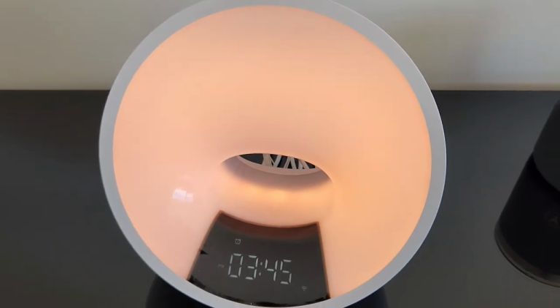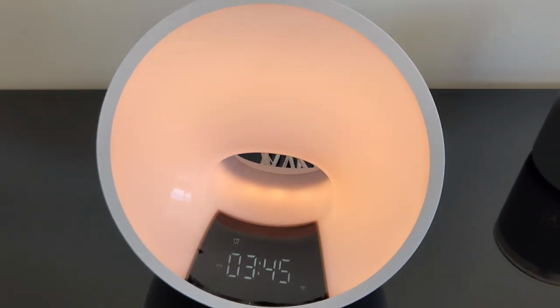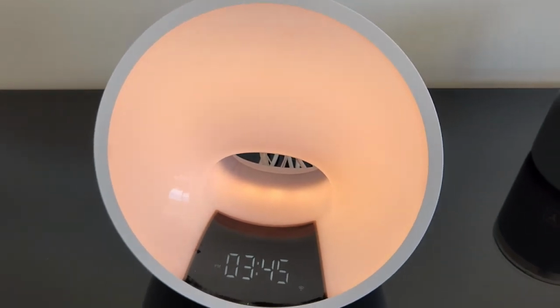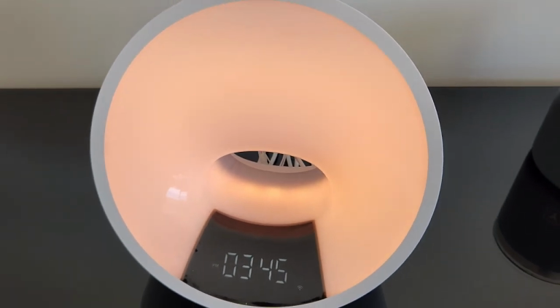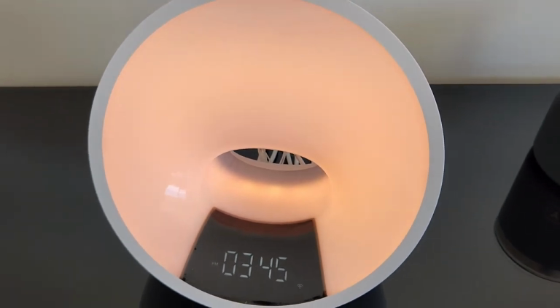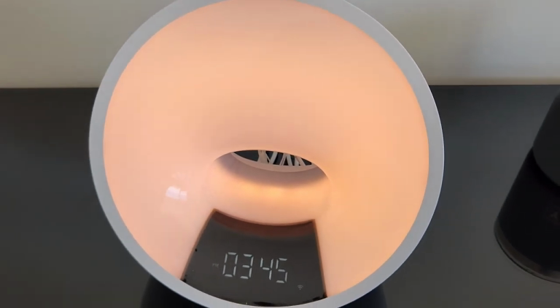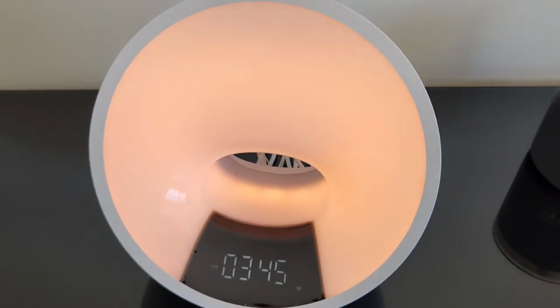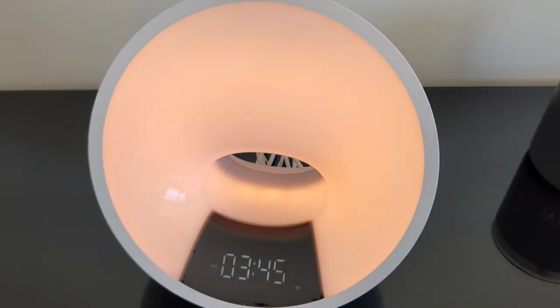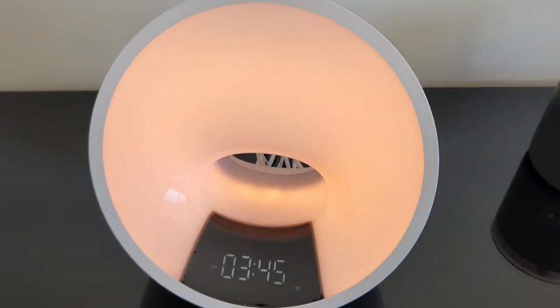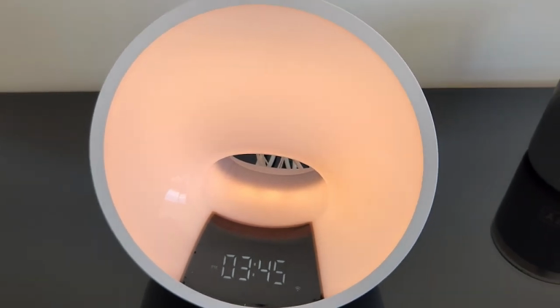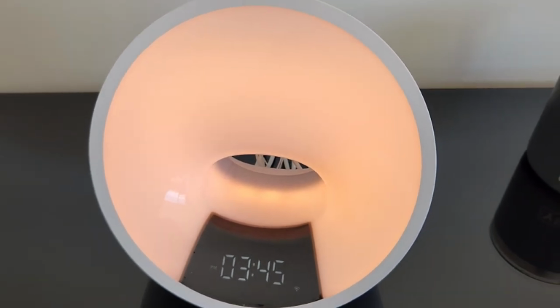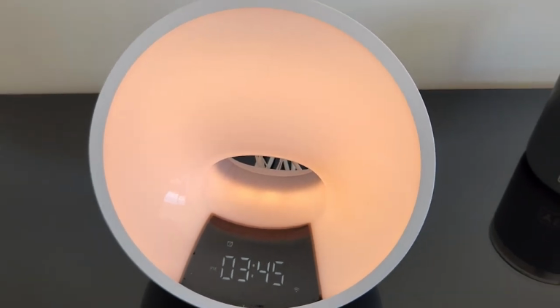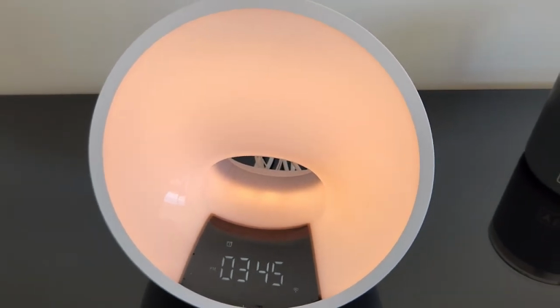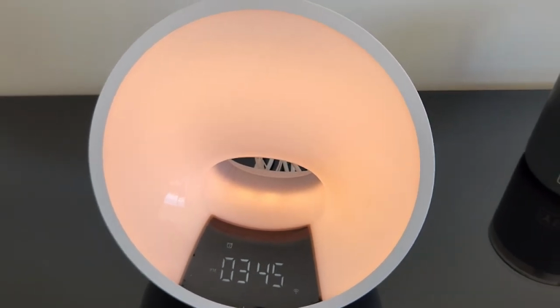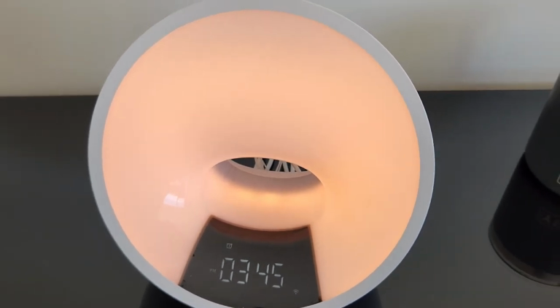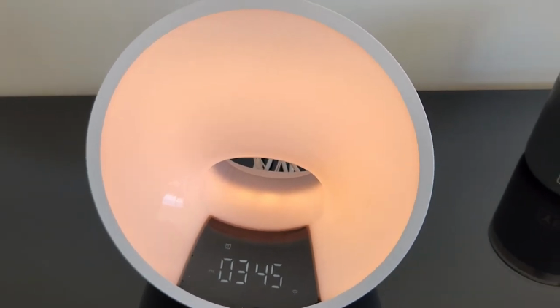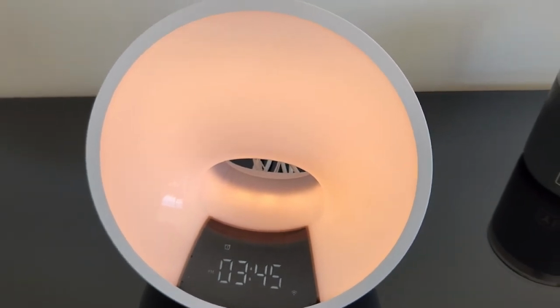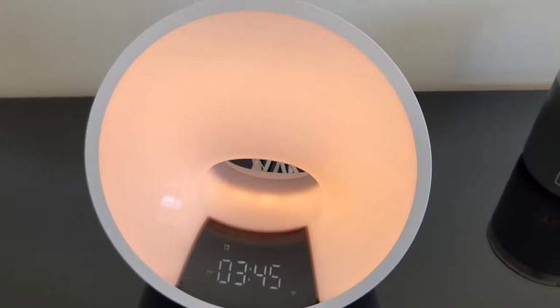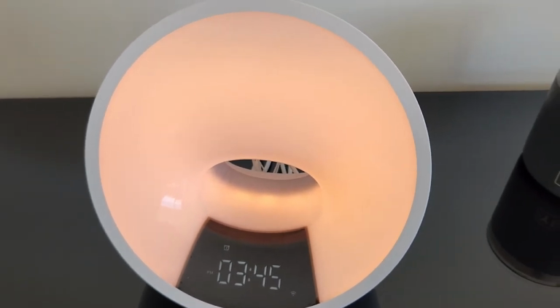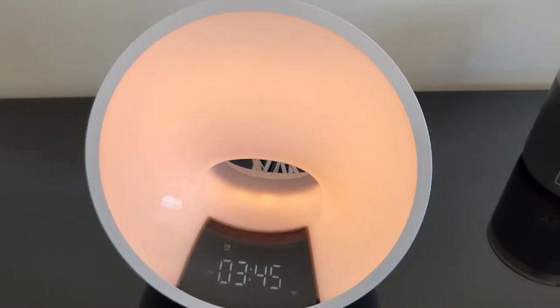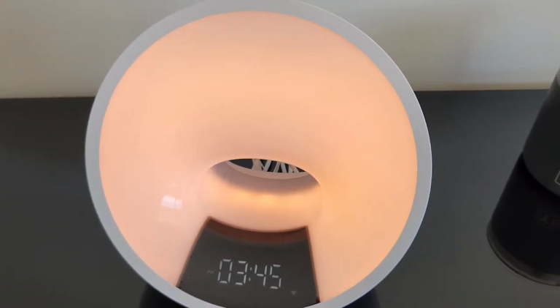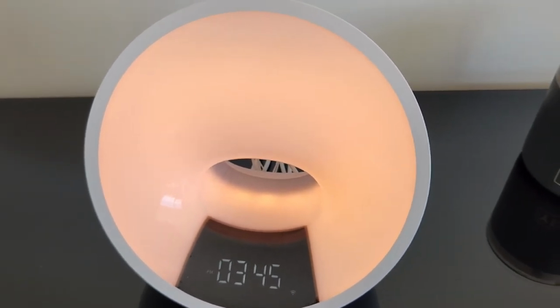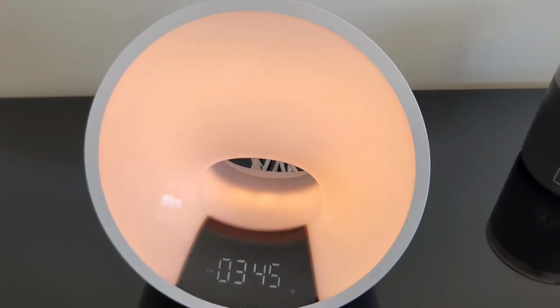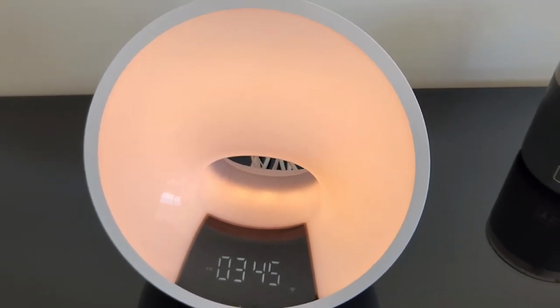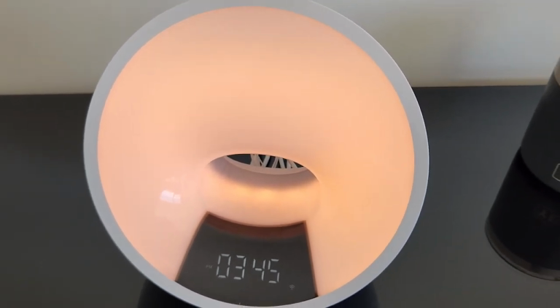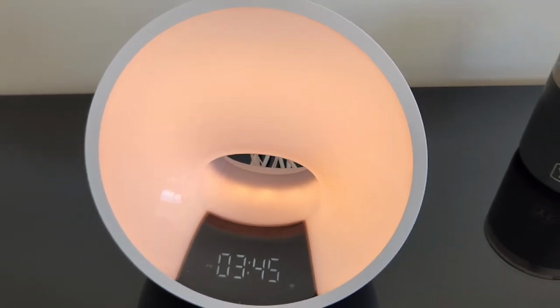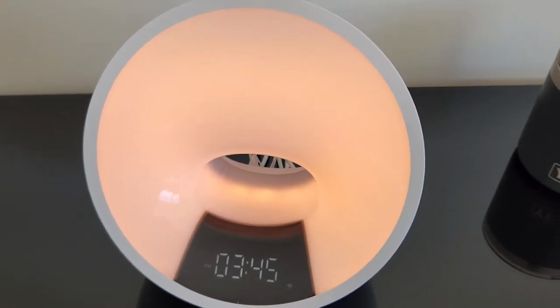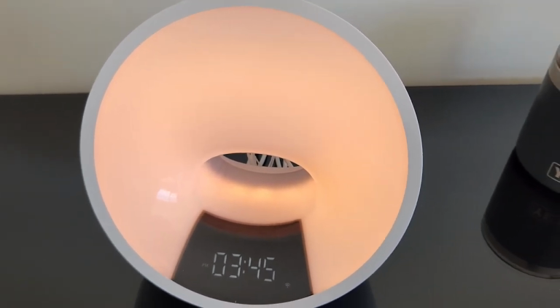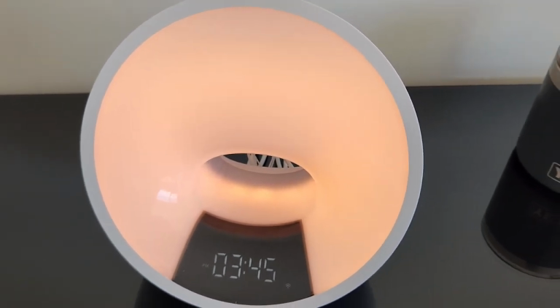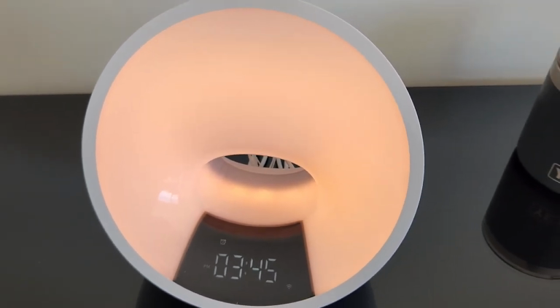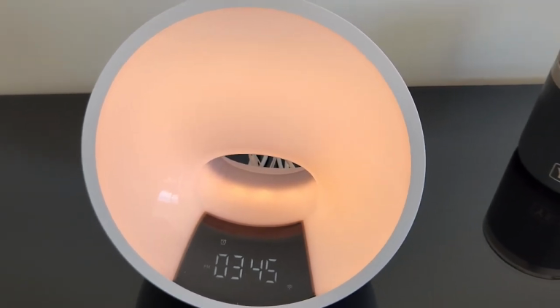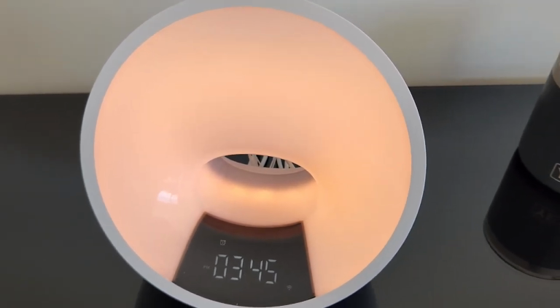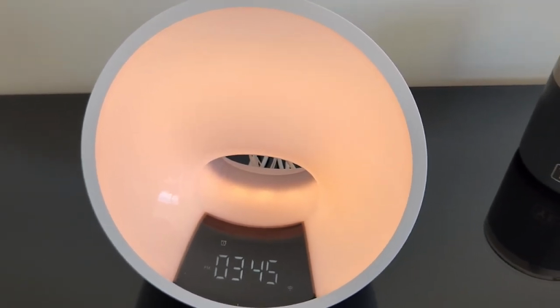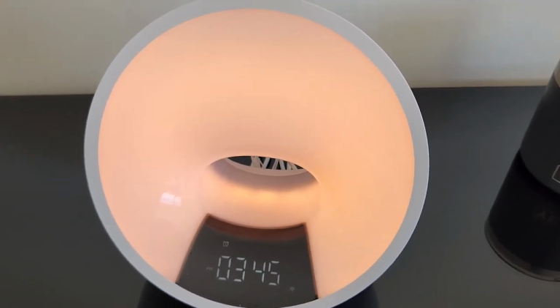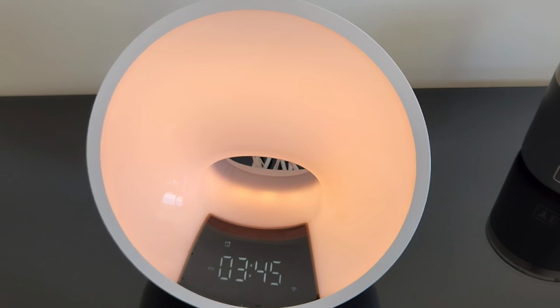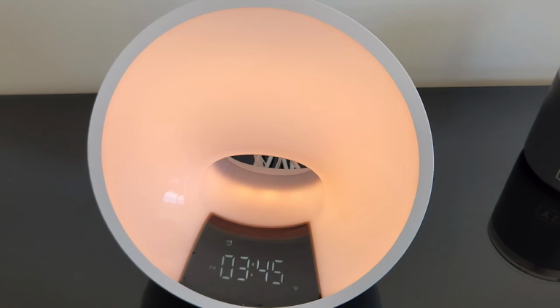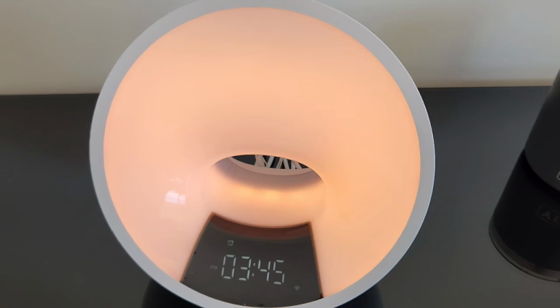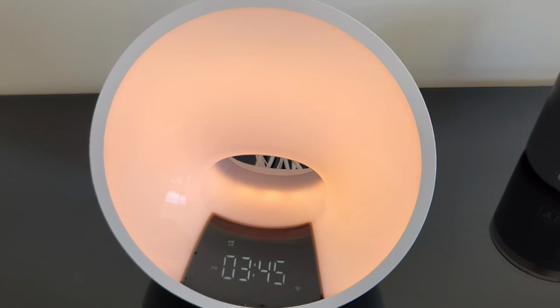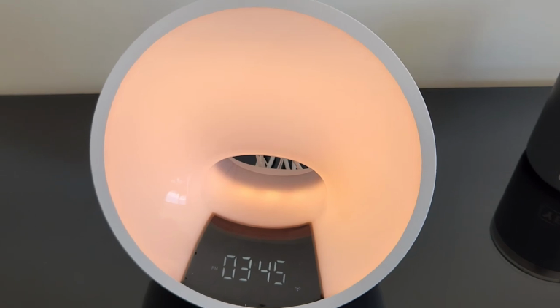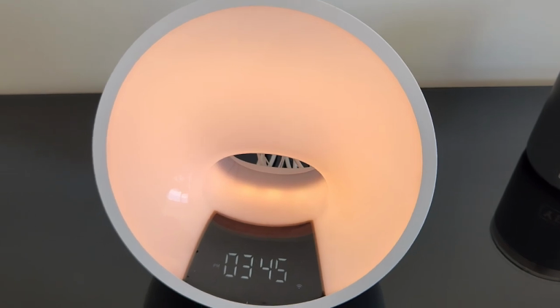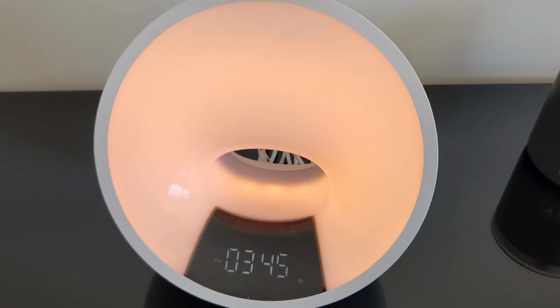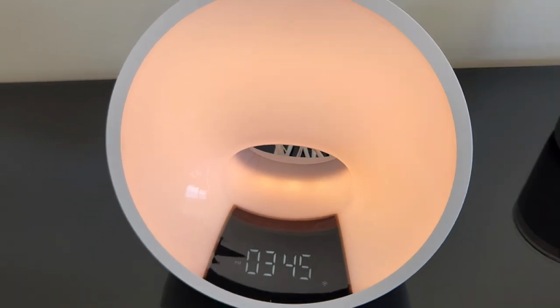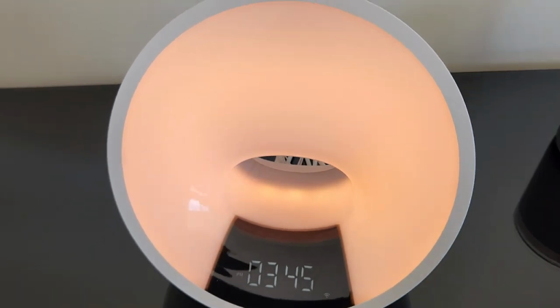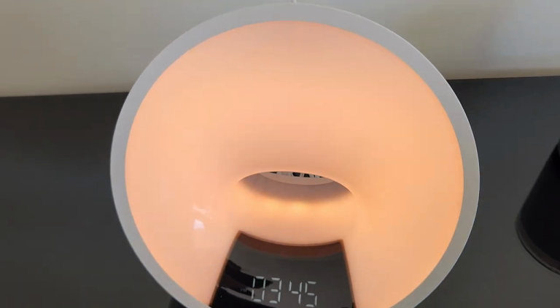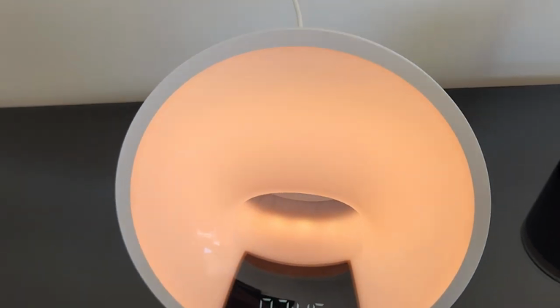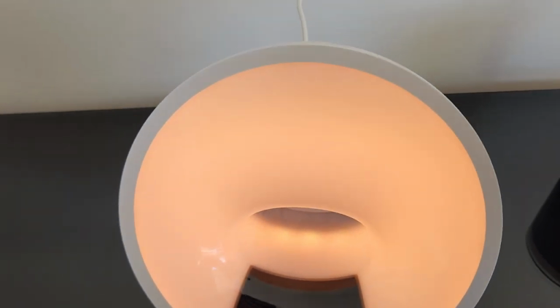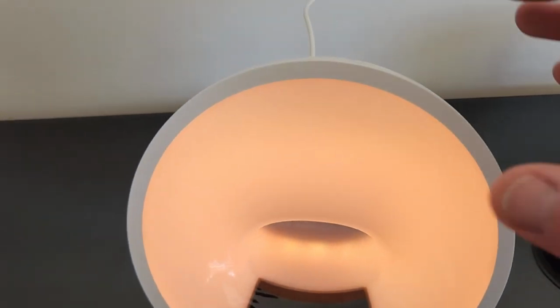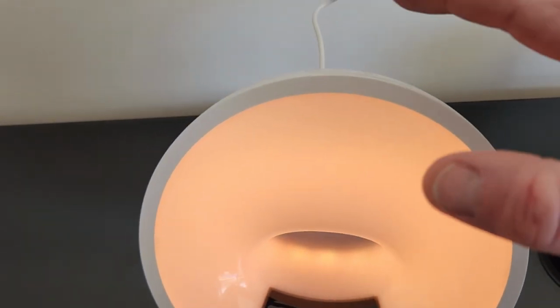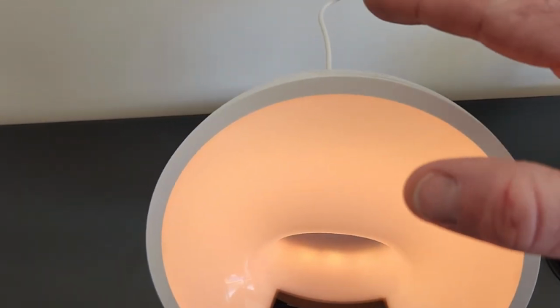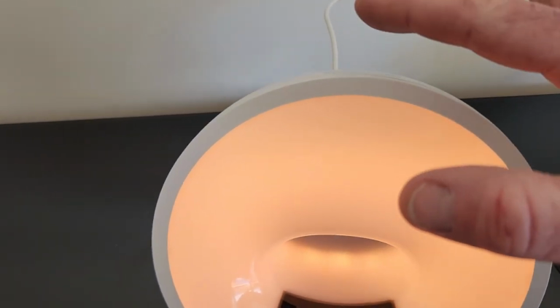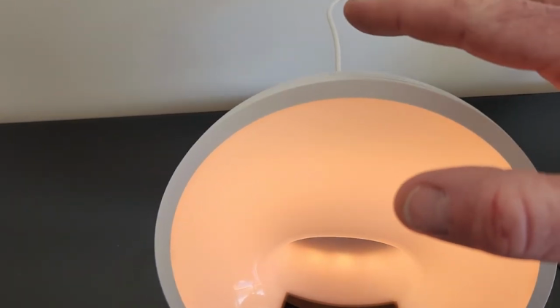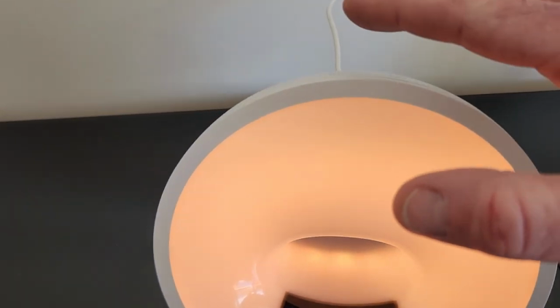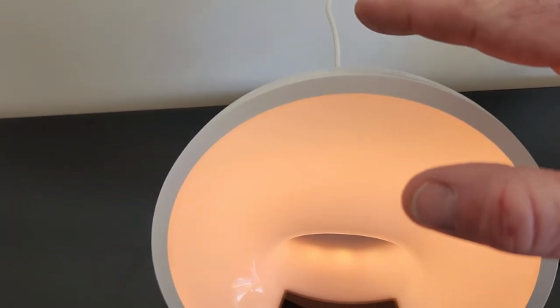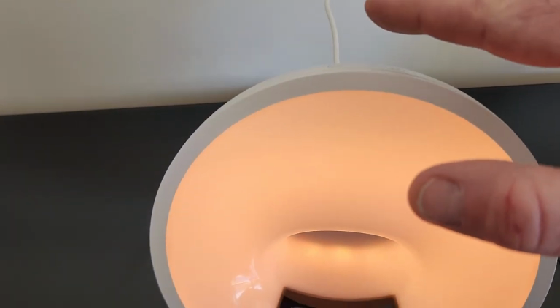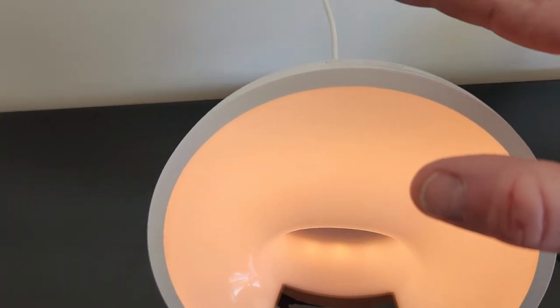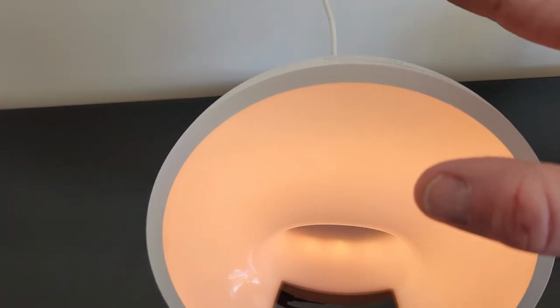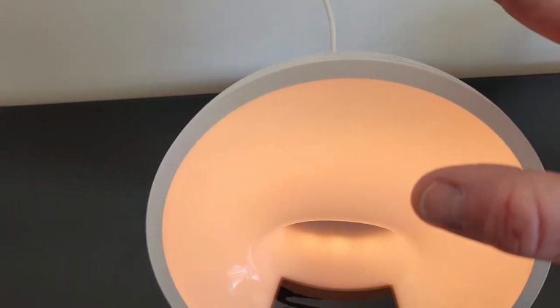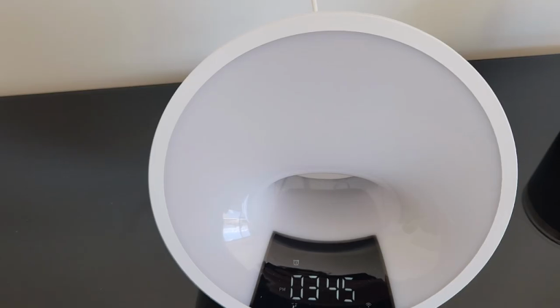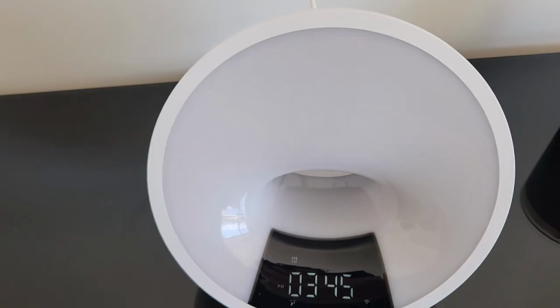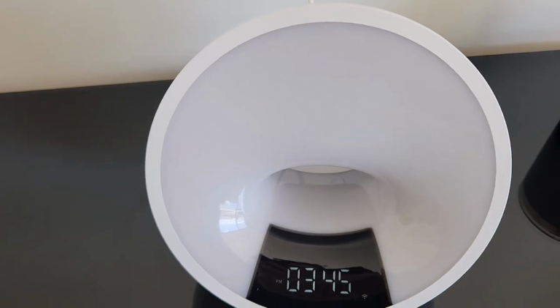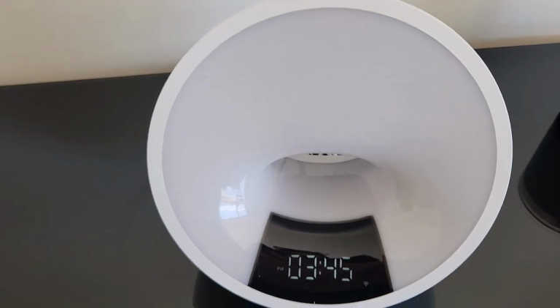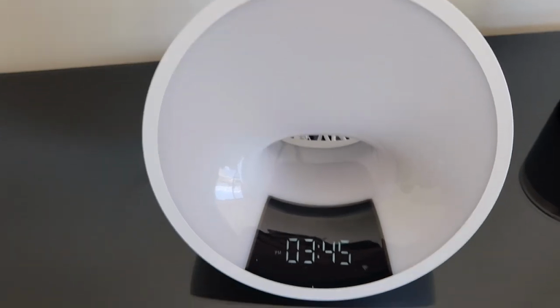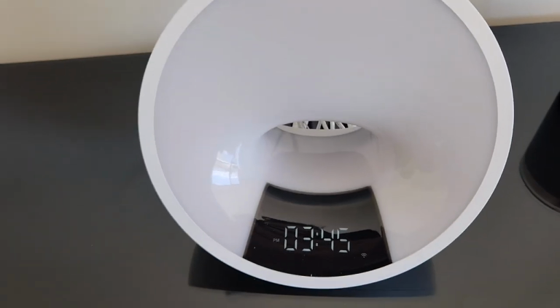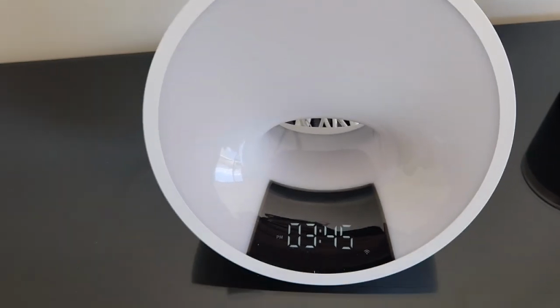I have the sunrise brightness set on 37%. Let me go ahead and hit snooze — there we go.